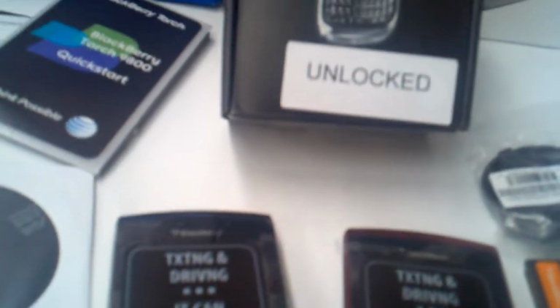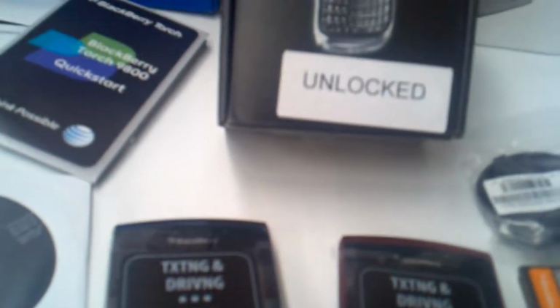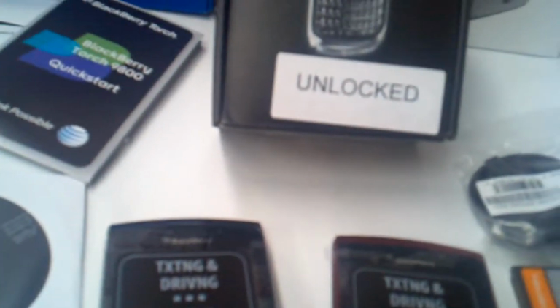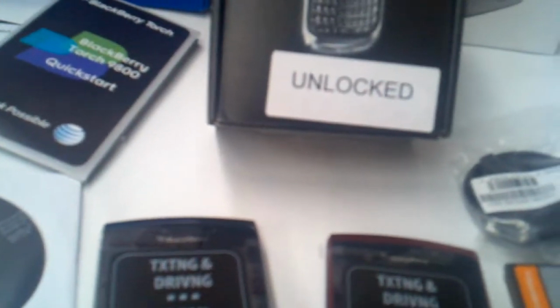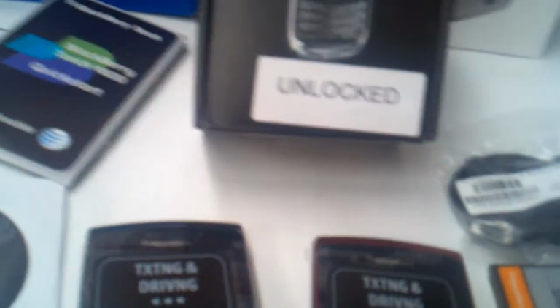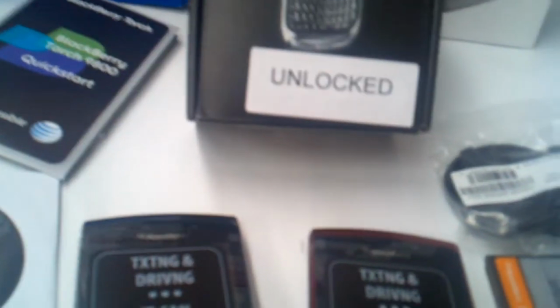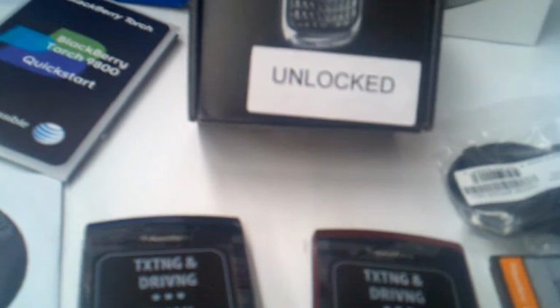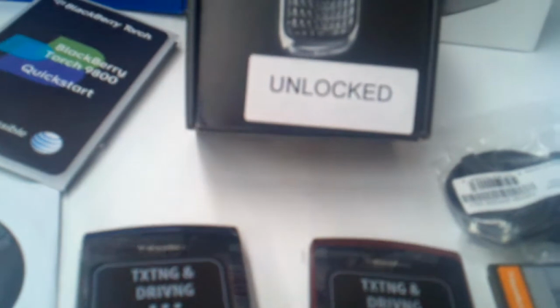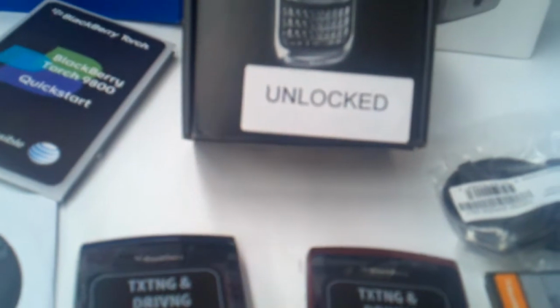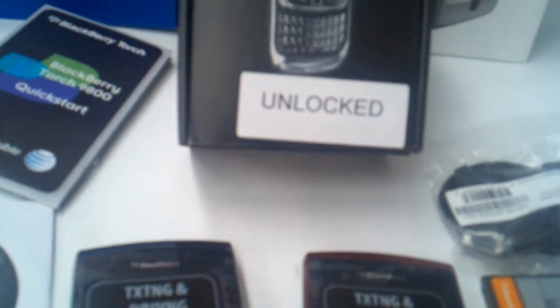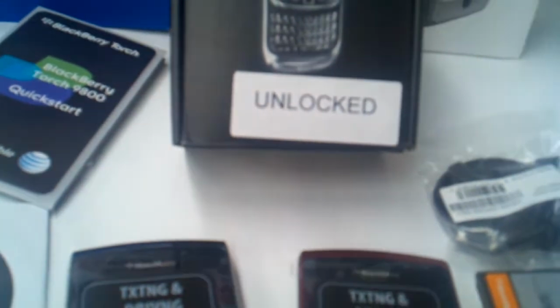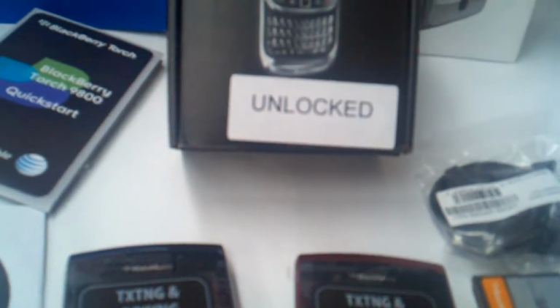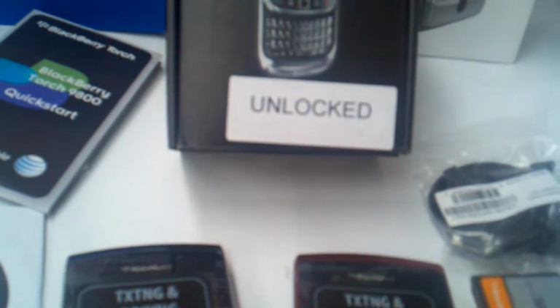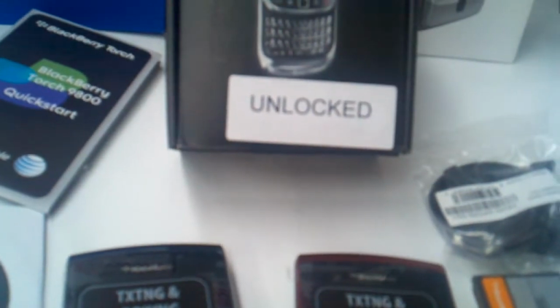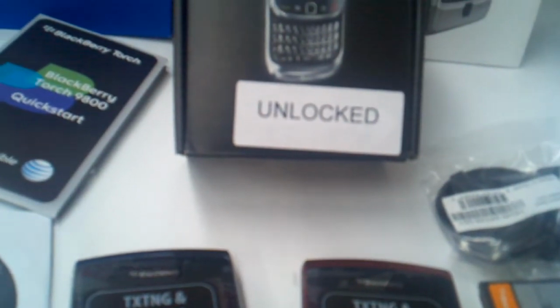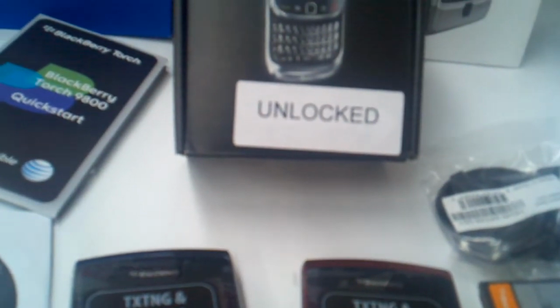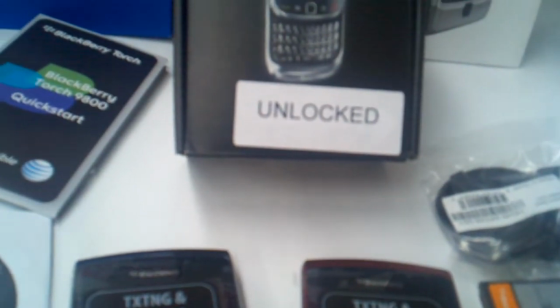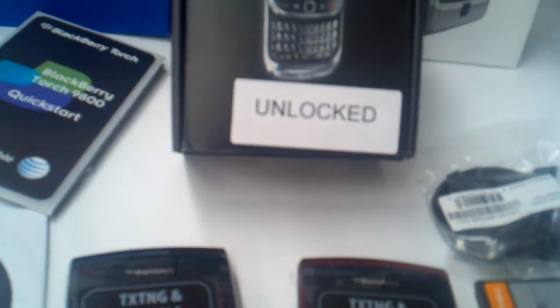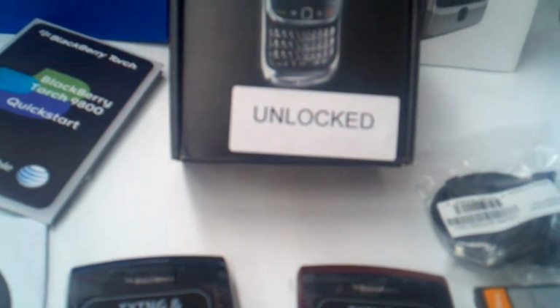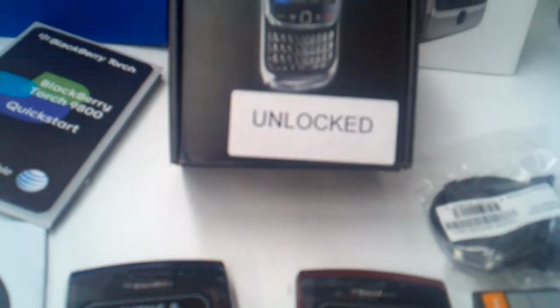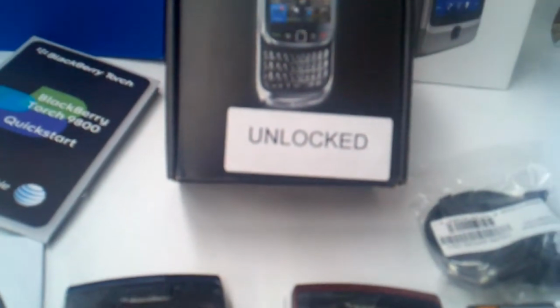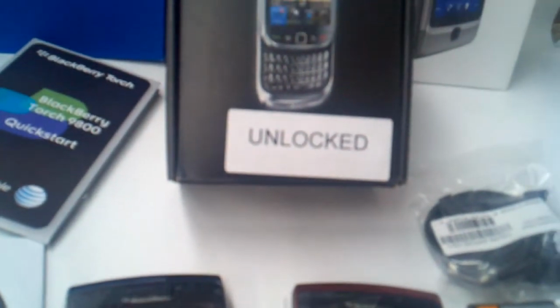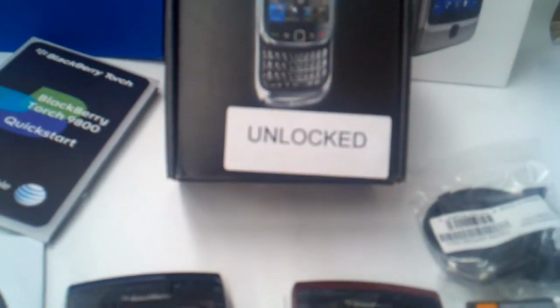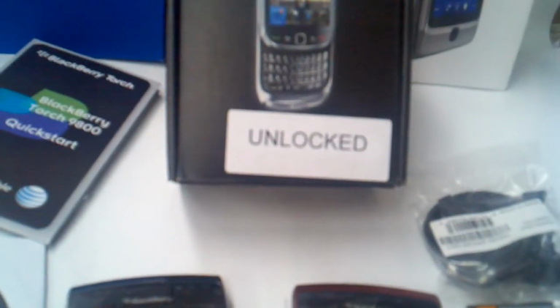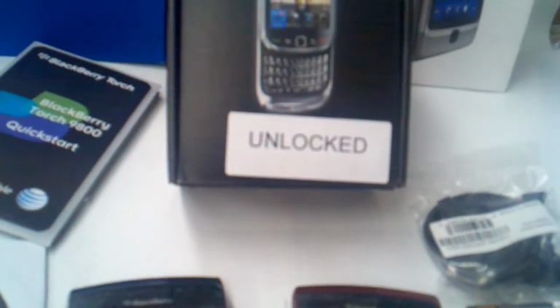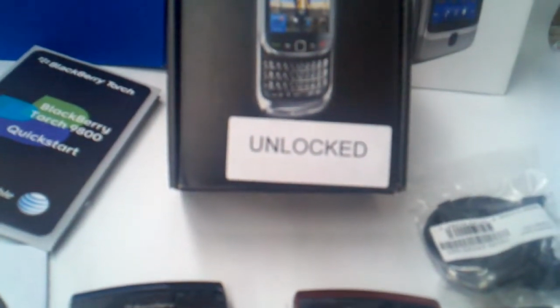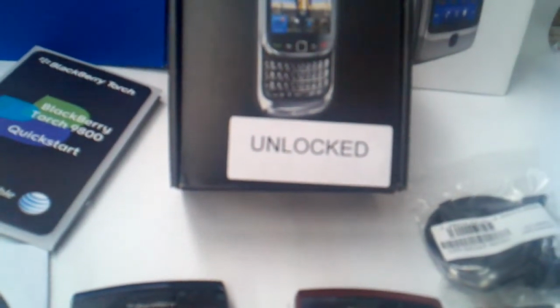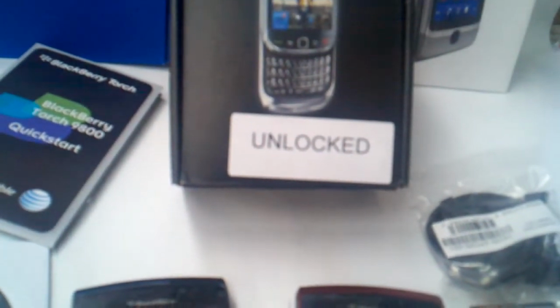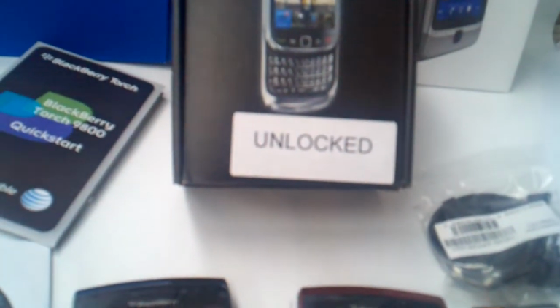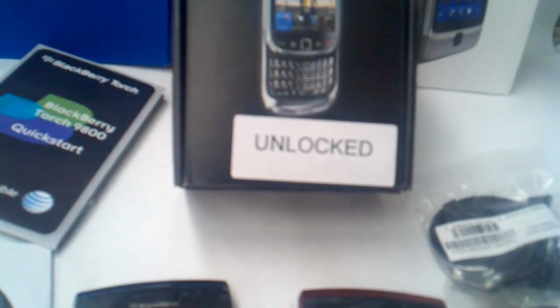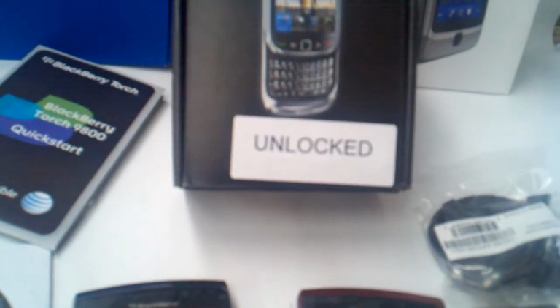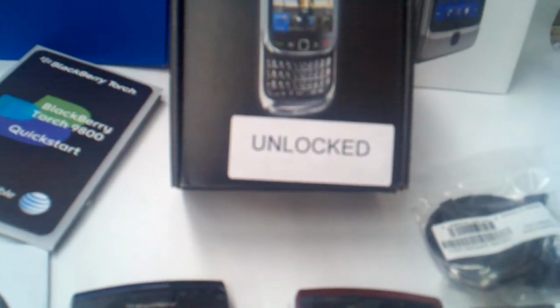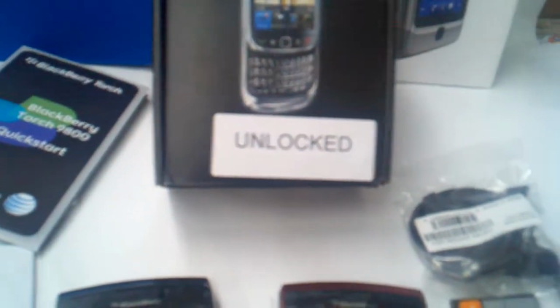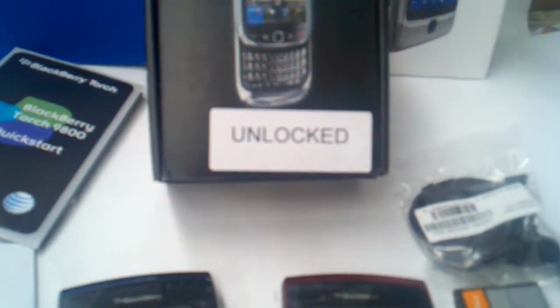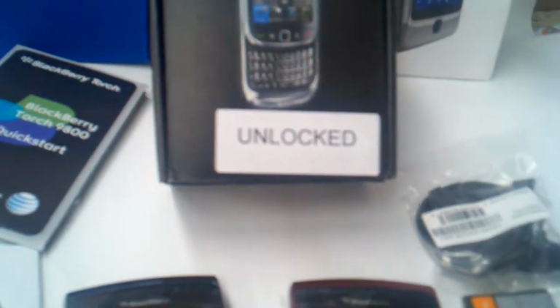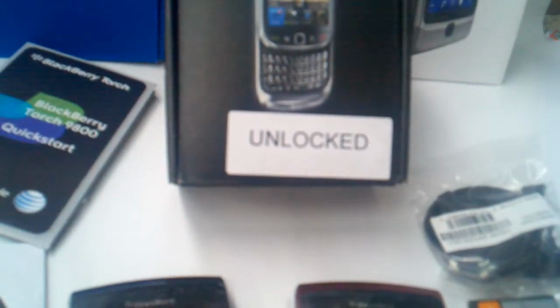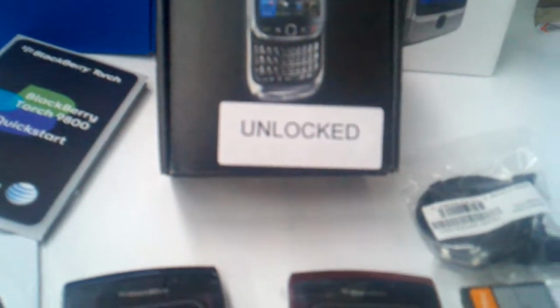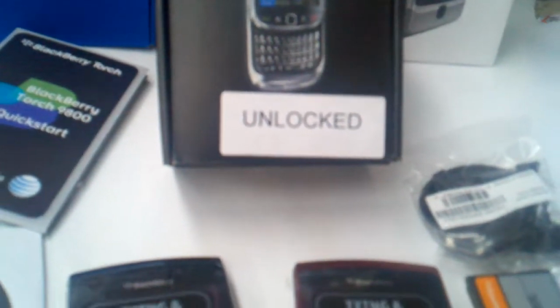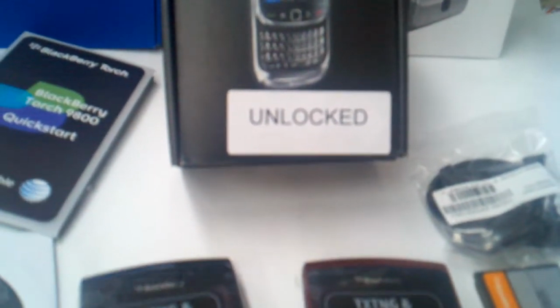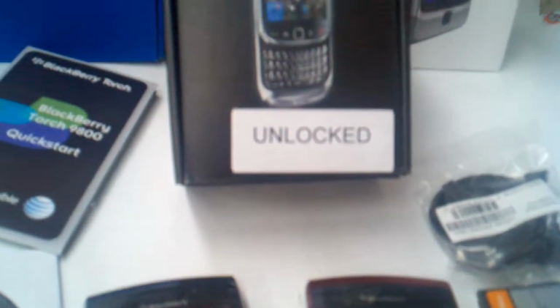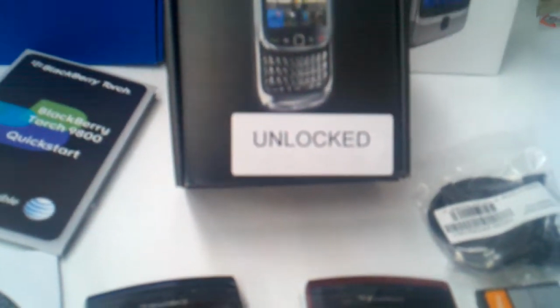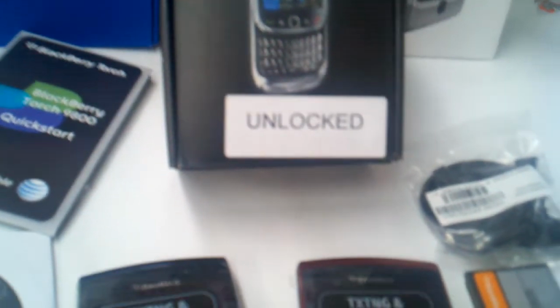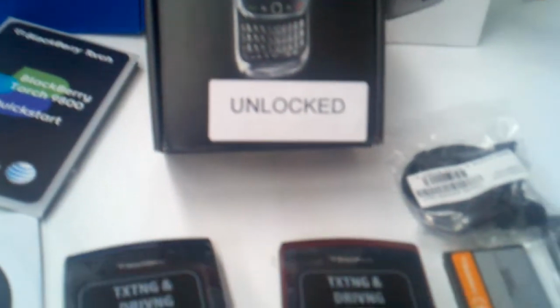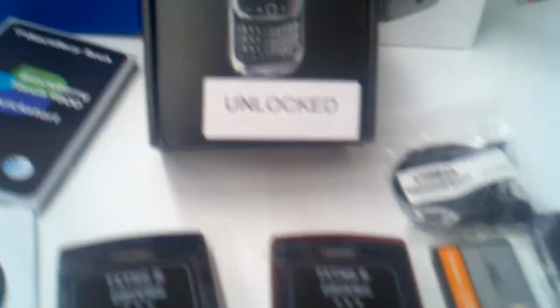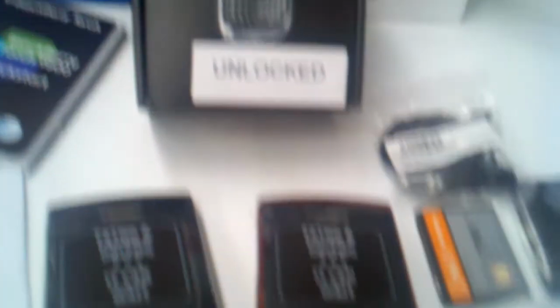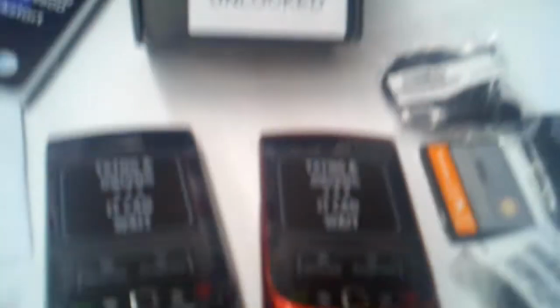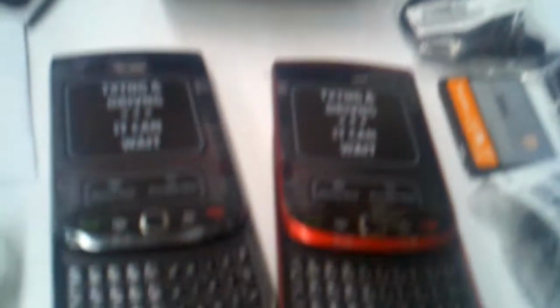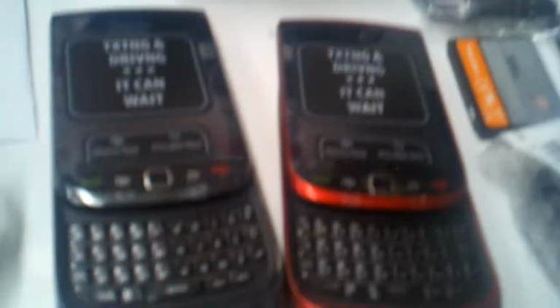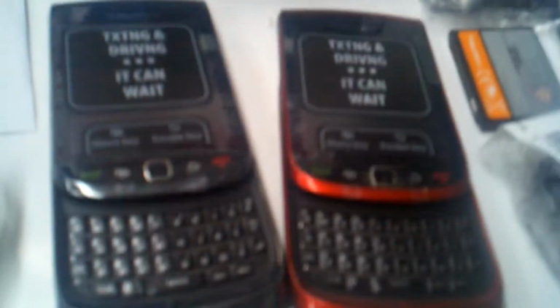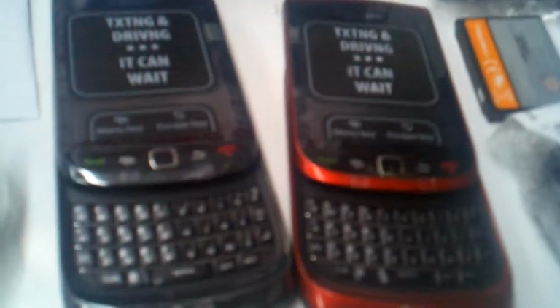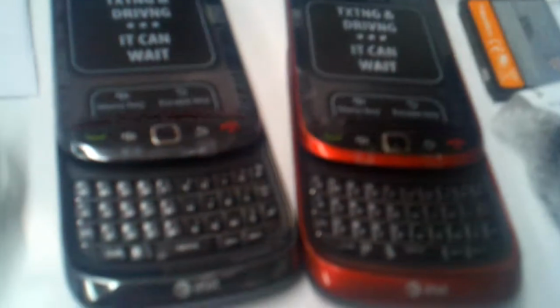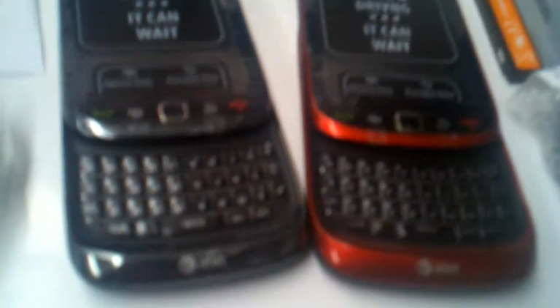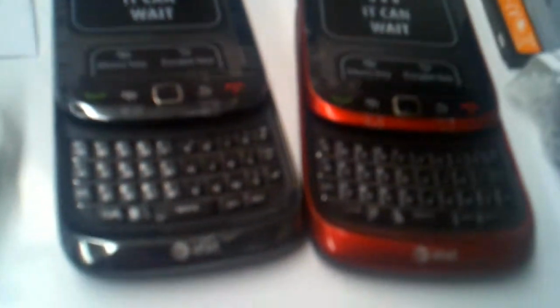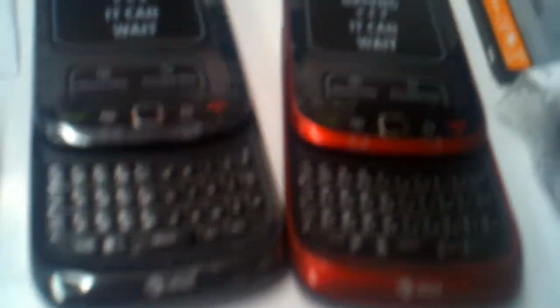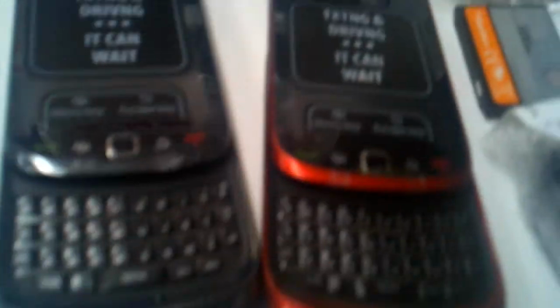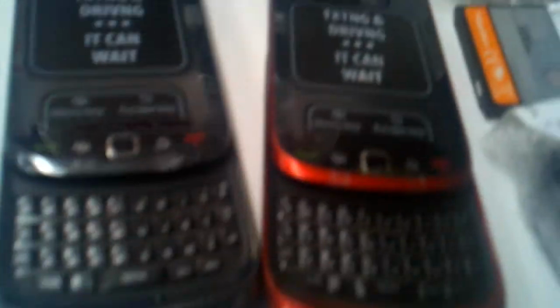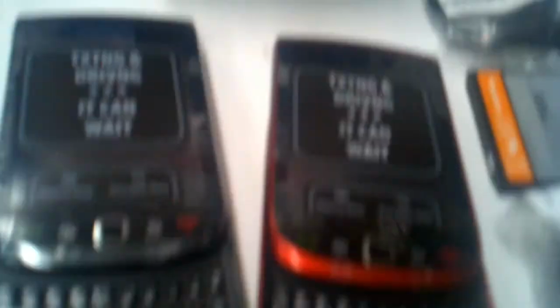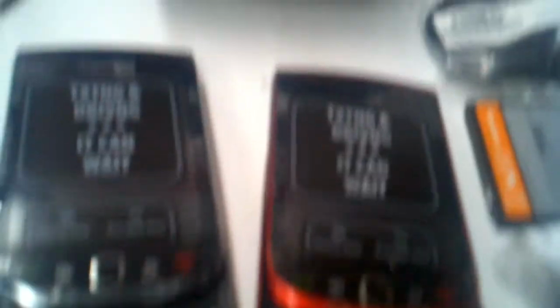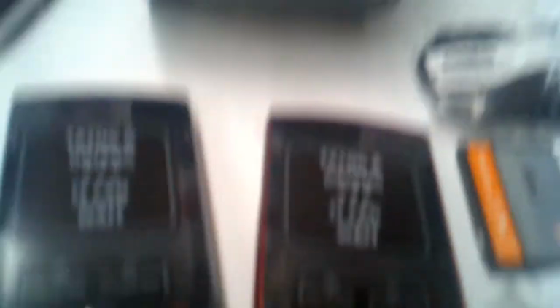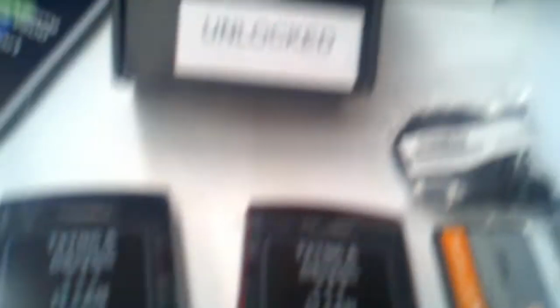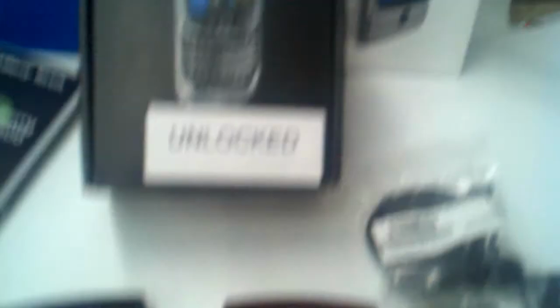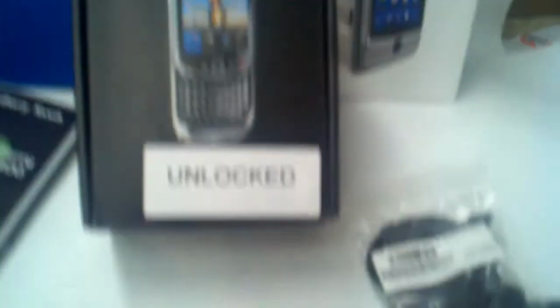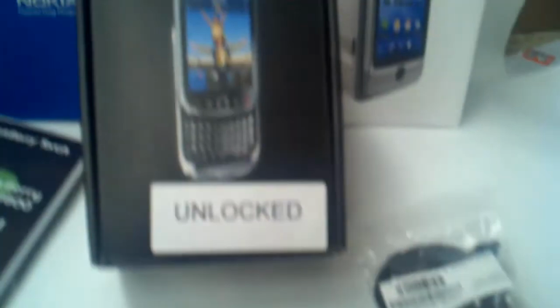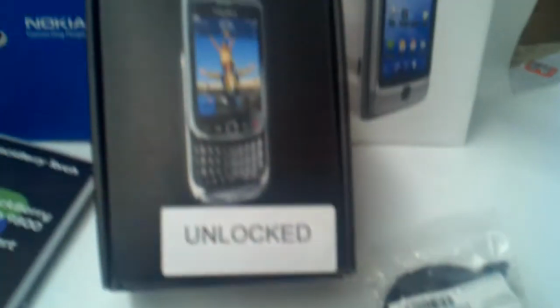As for connectivity, the Torch supports 802.11n Wi-Fi, Bluetooth, and 3G connectivity.